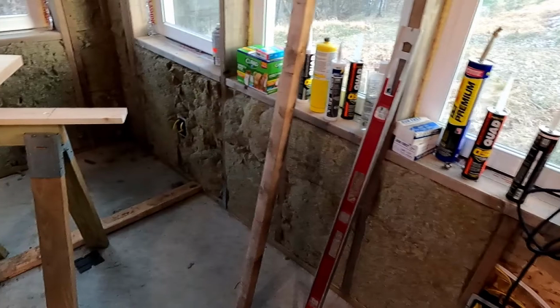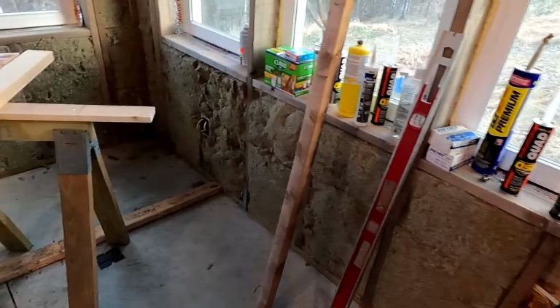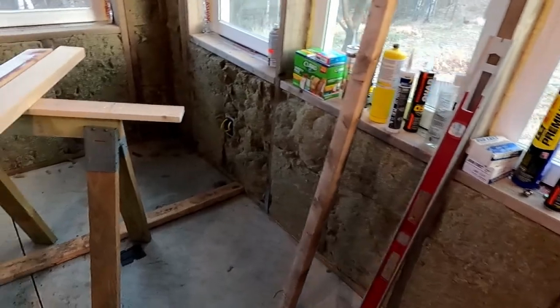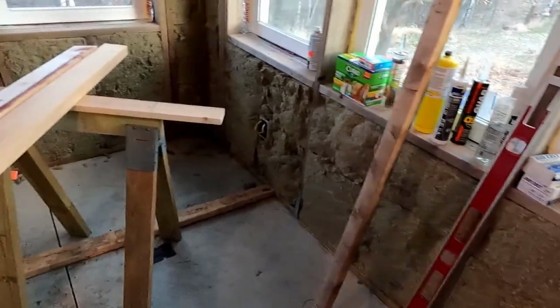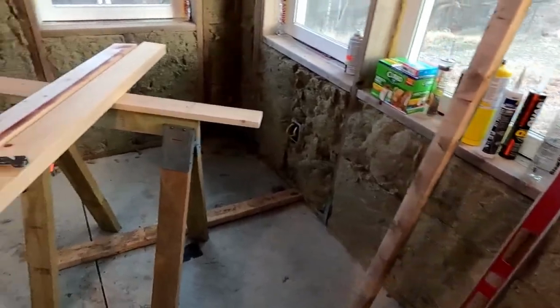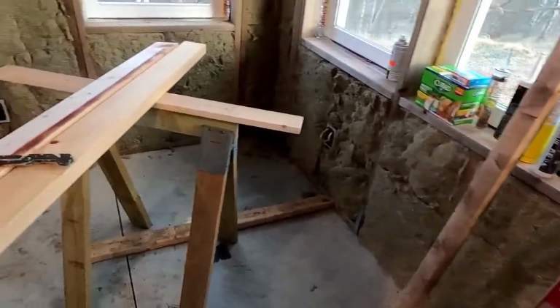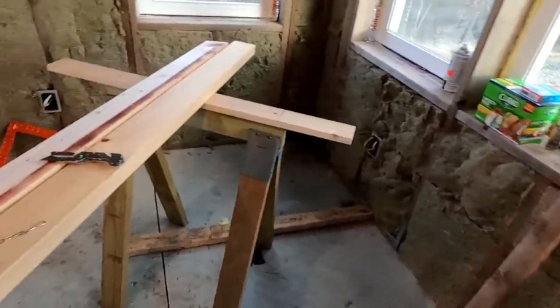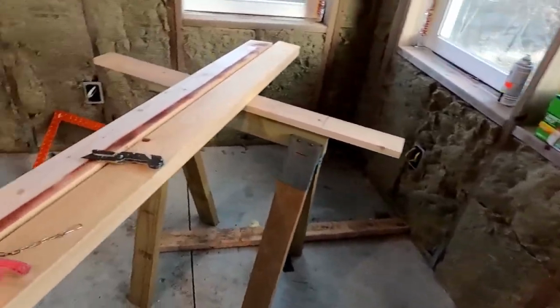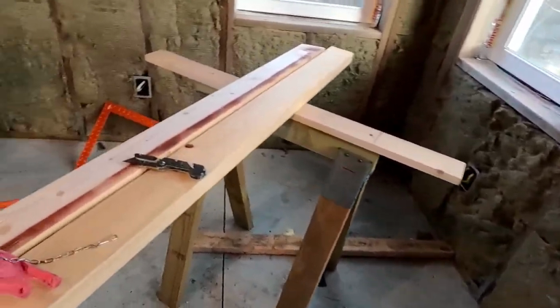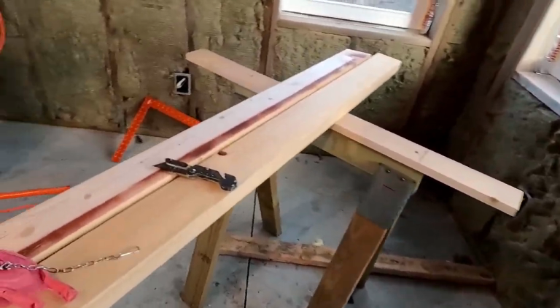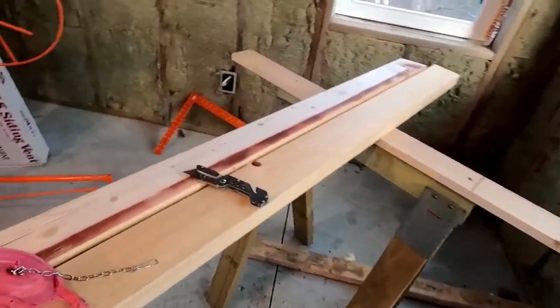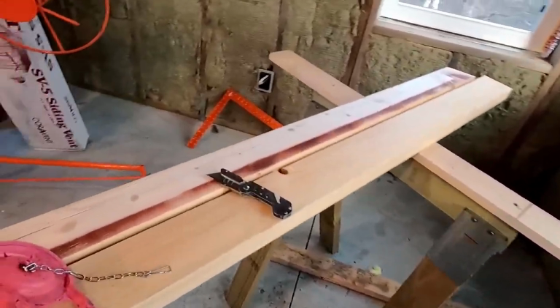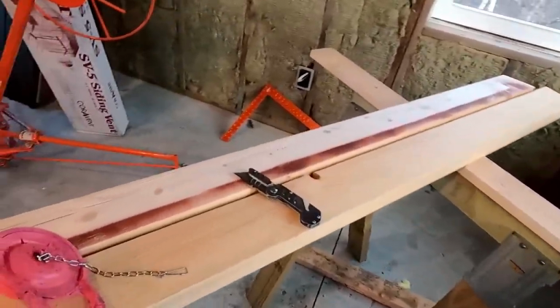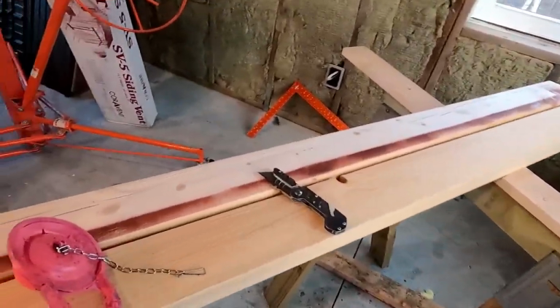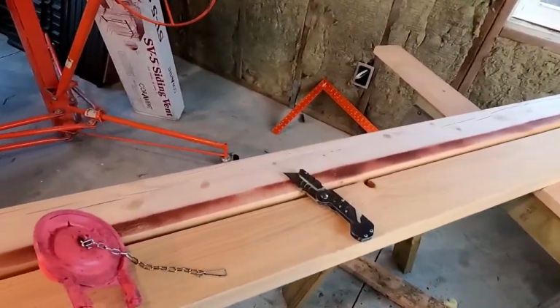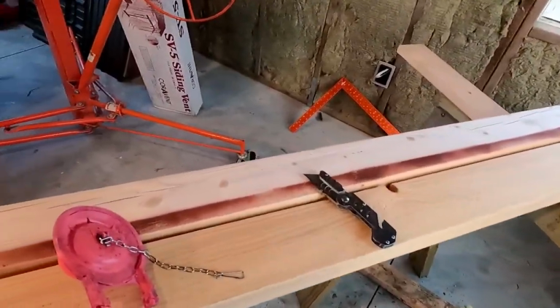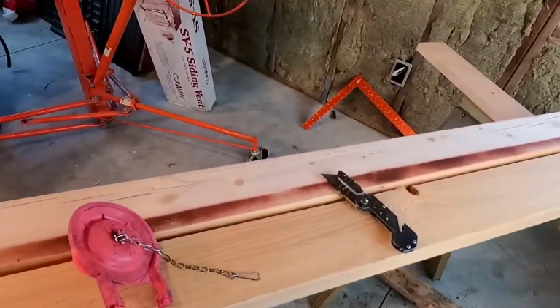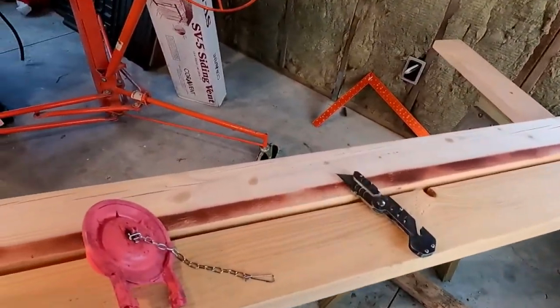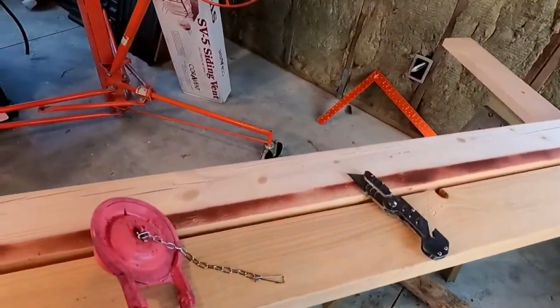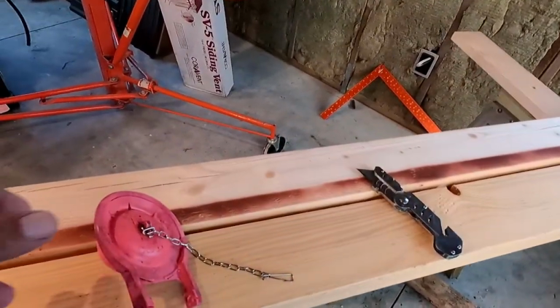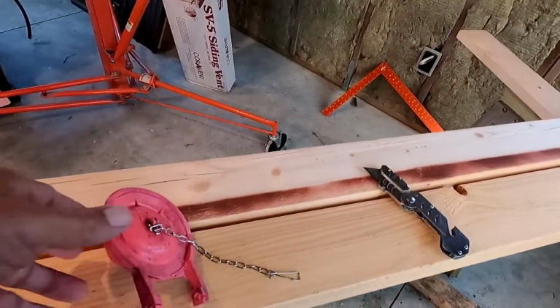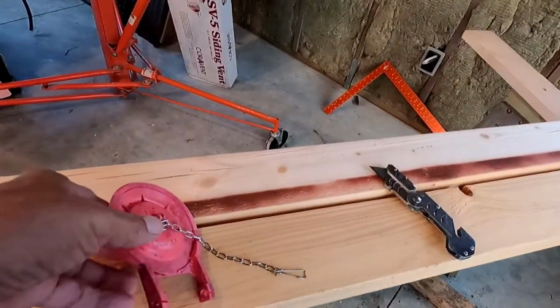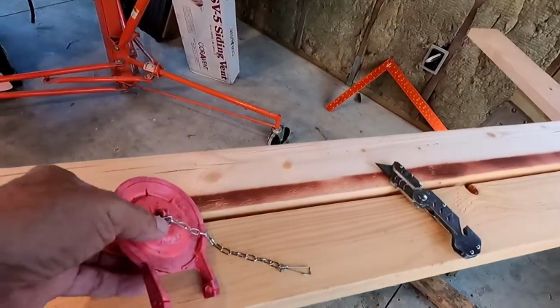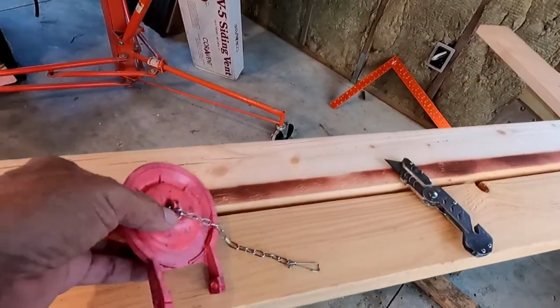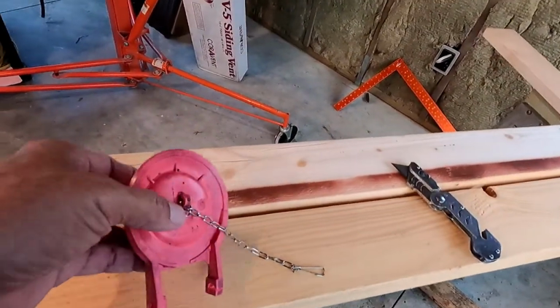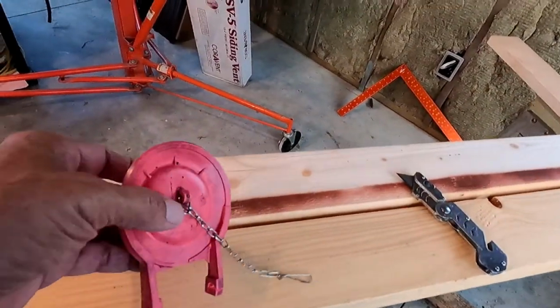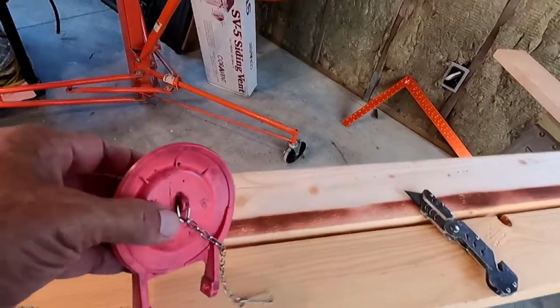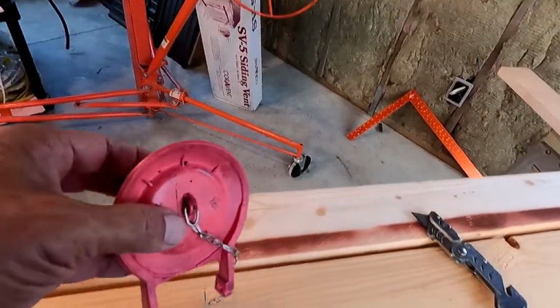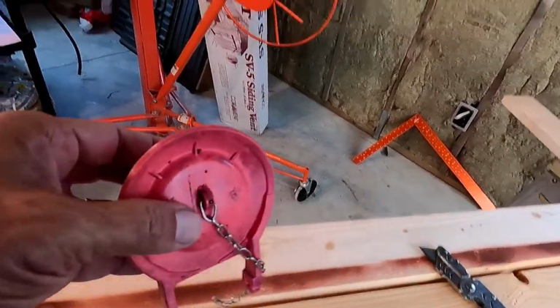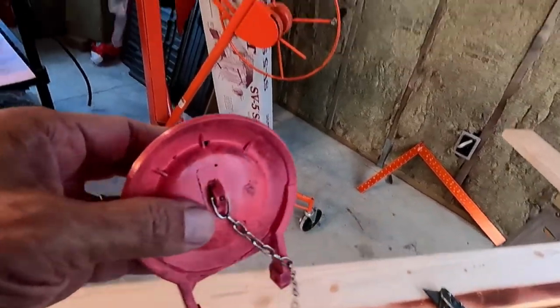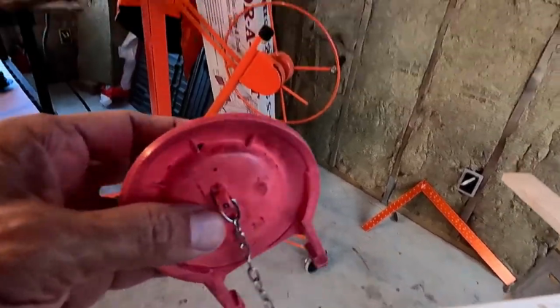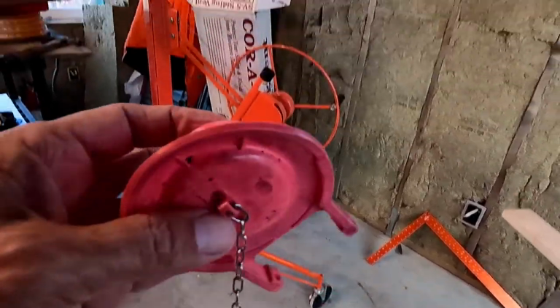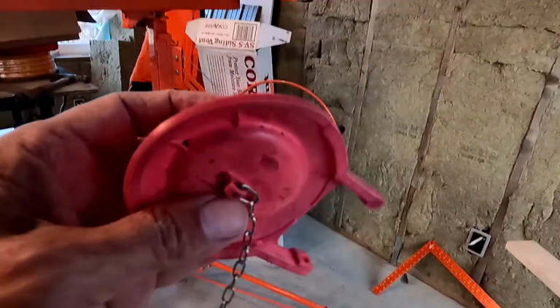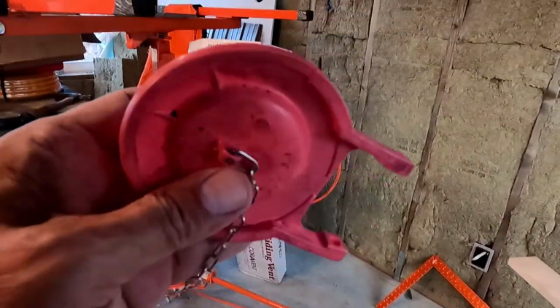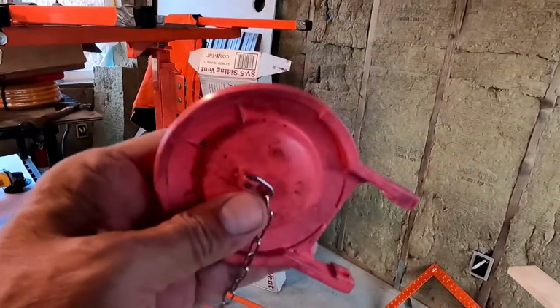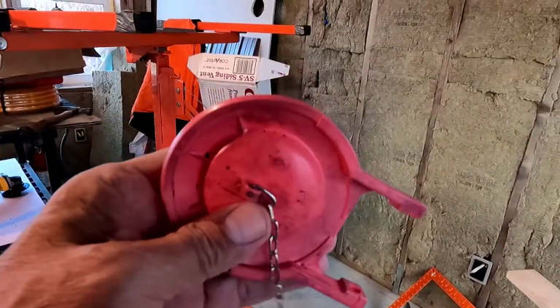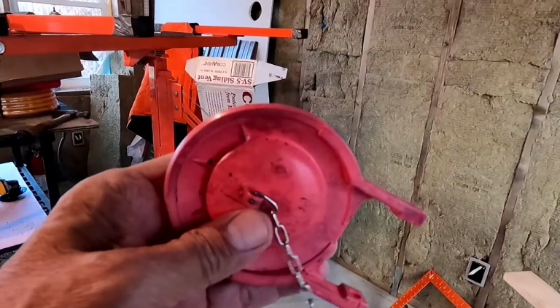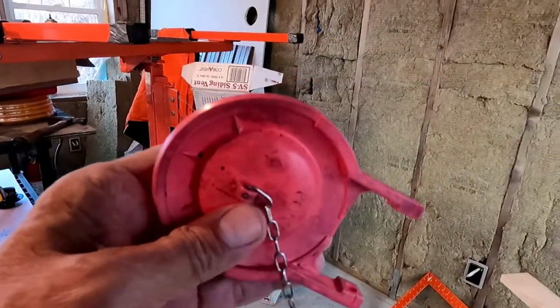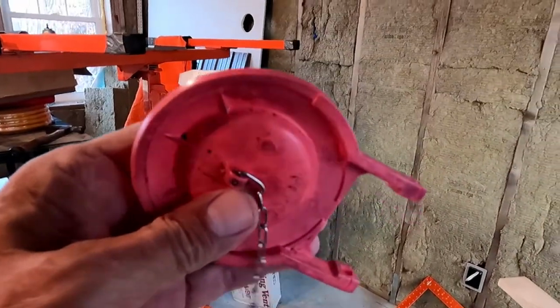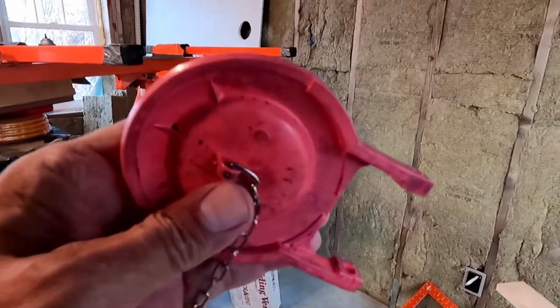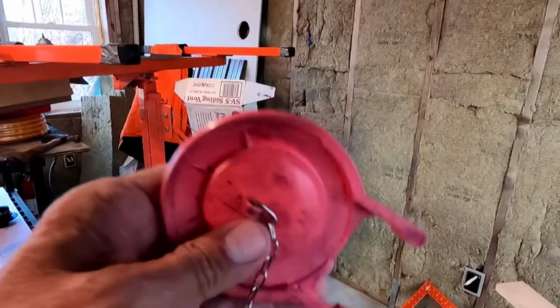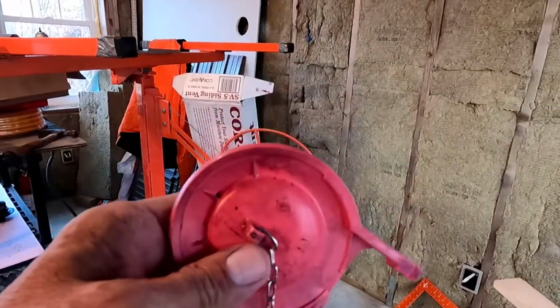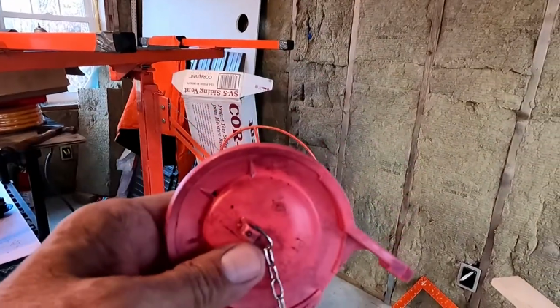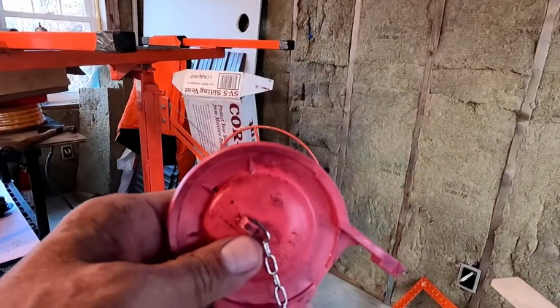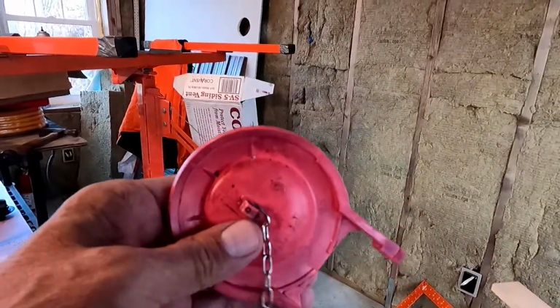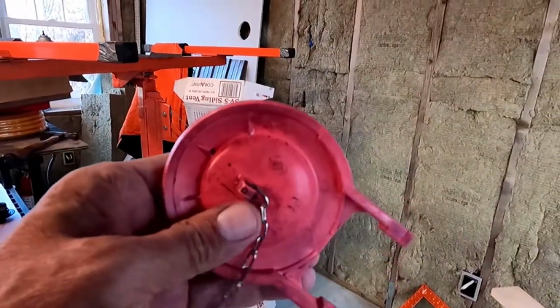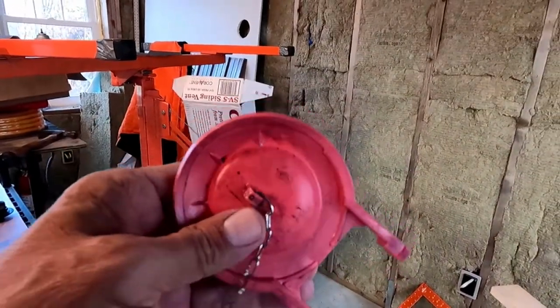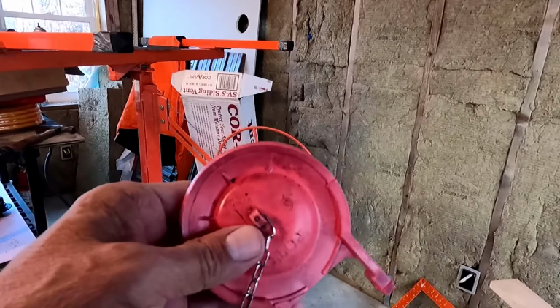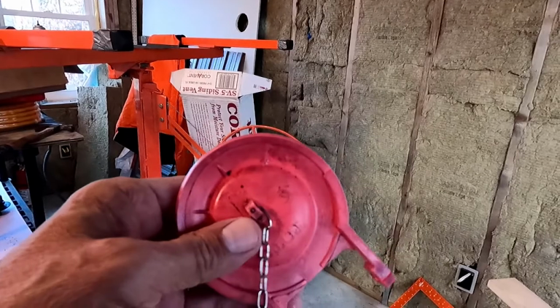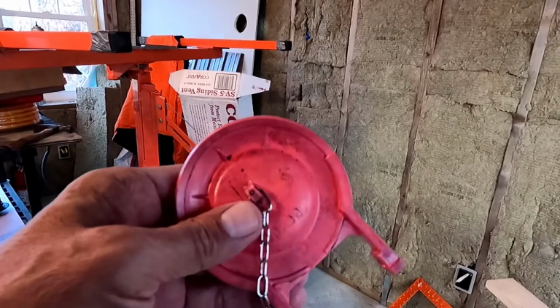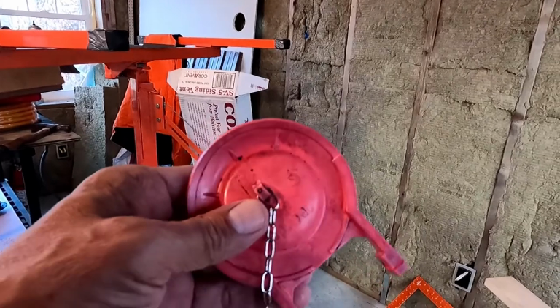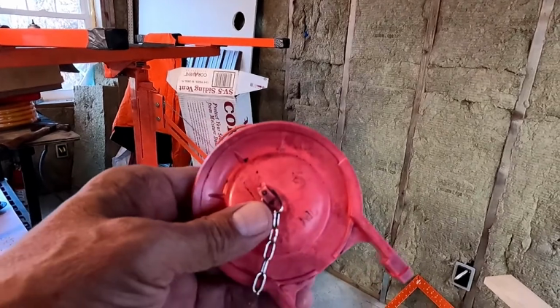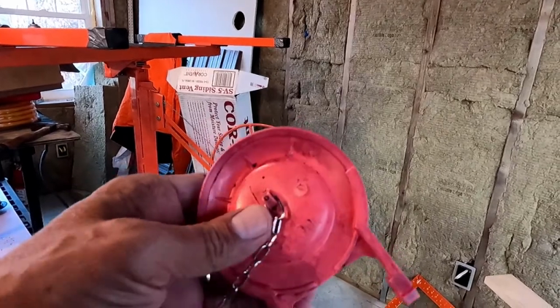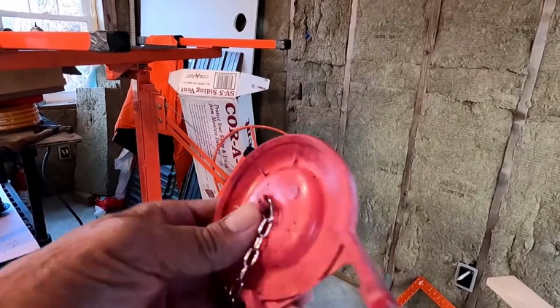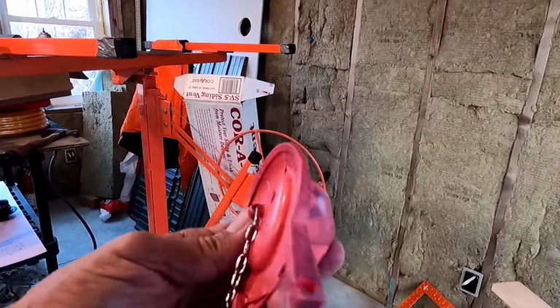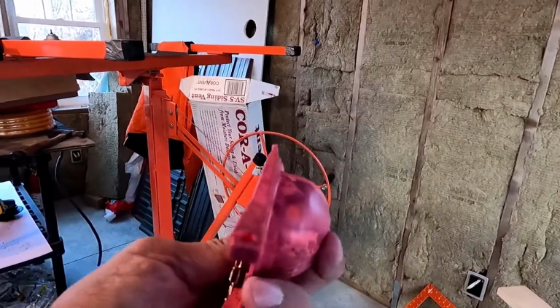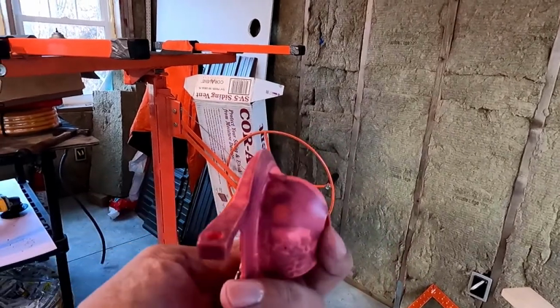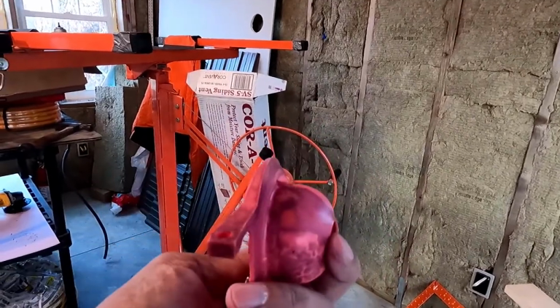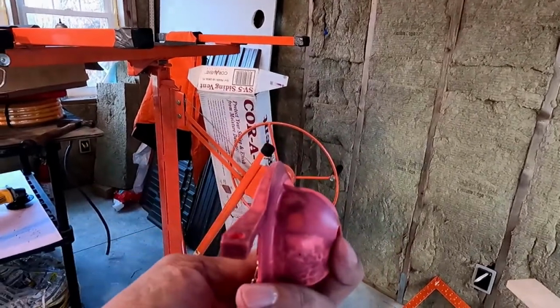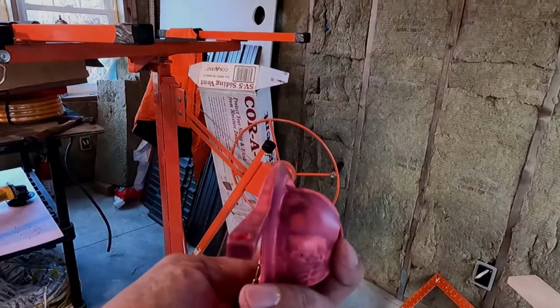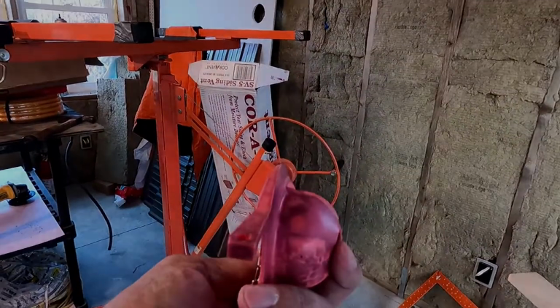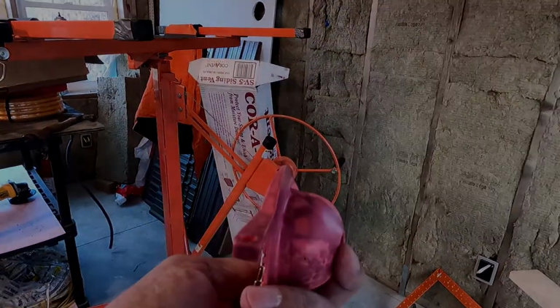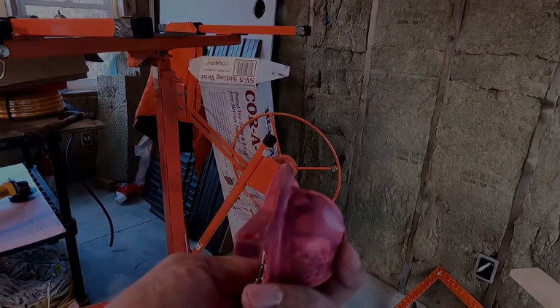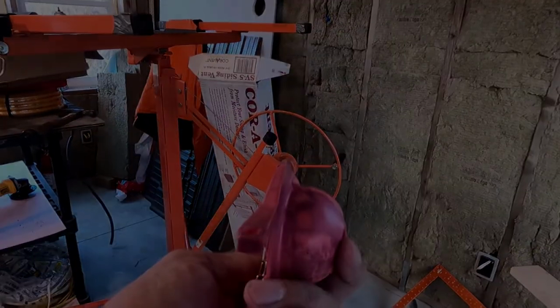Good morning. Welcome to Planet Mojo. Today I'm going to show you how to replace a leaky Toto Drake flapper valve.